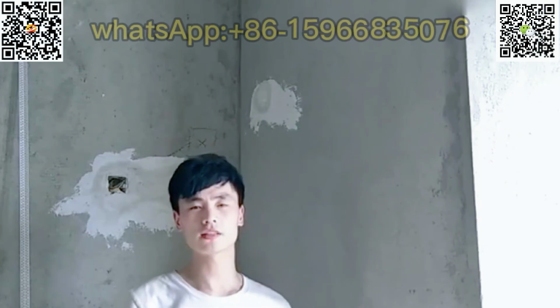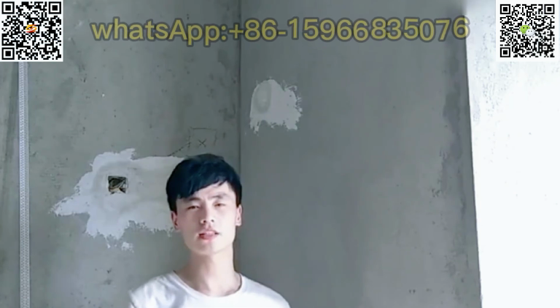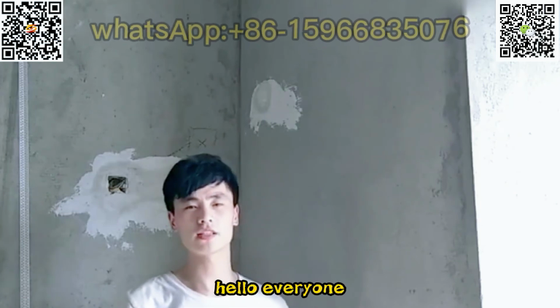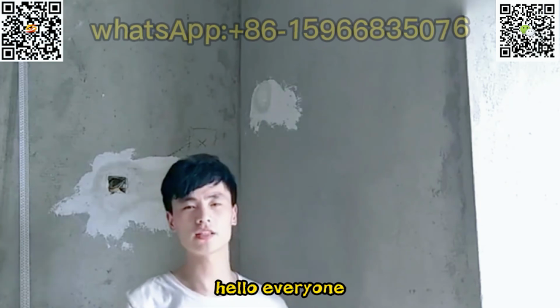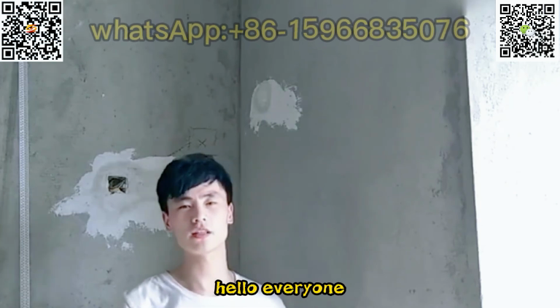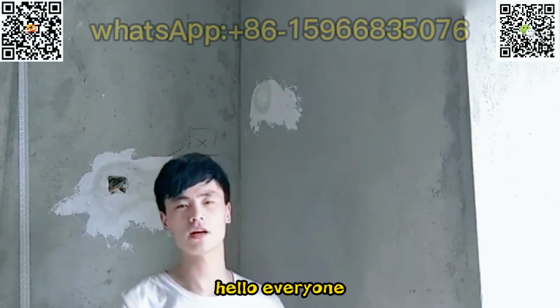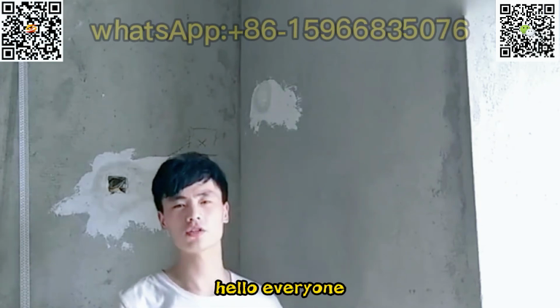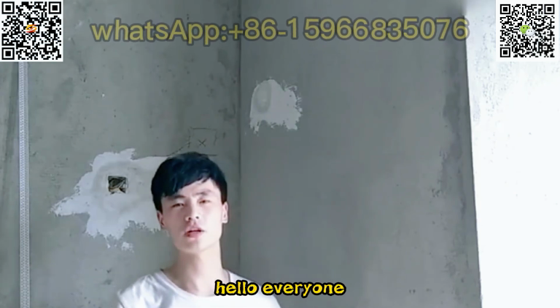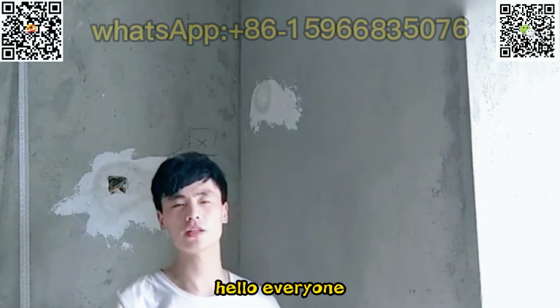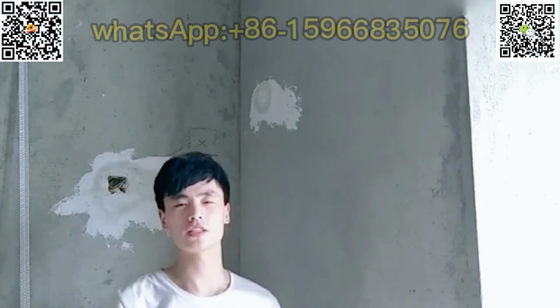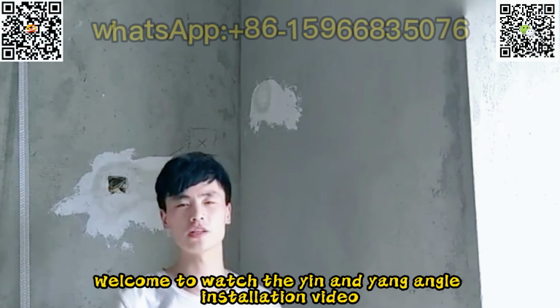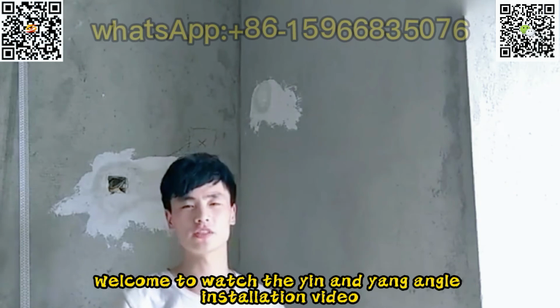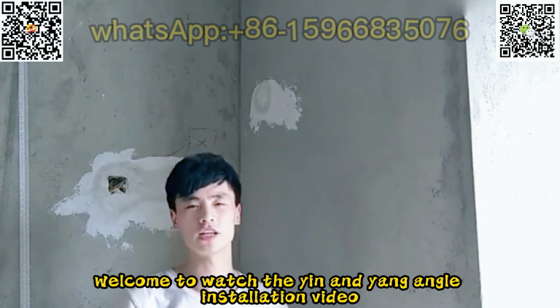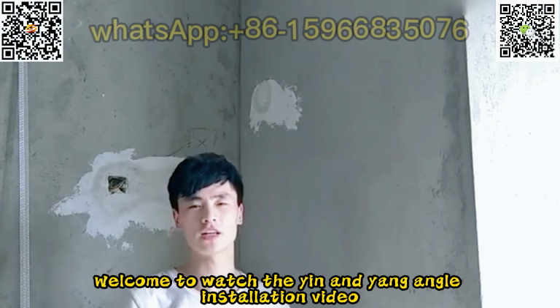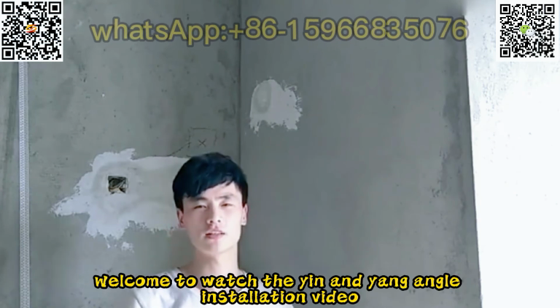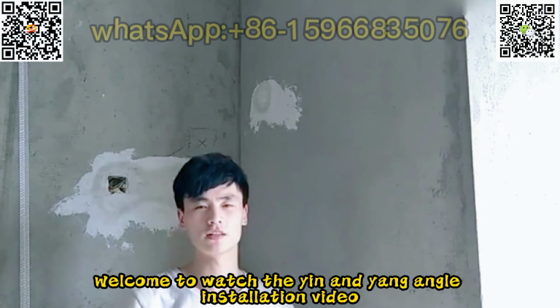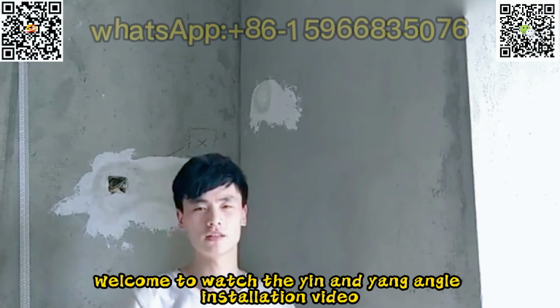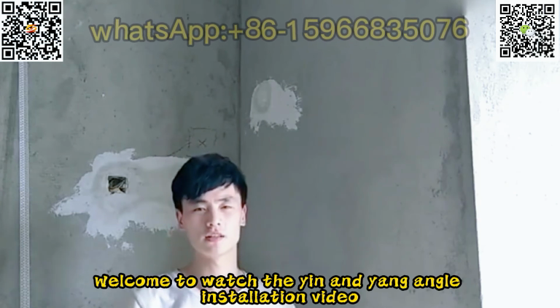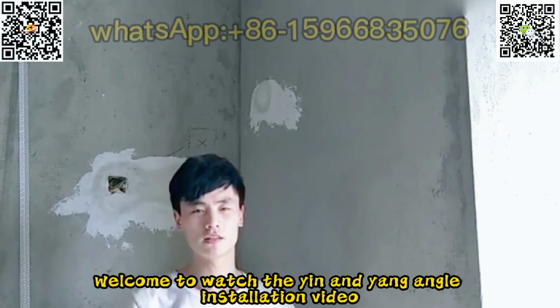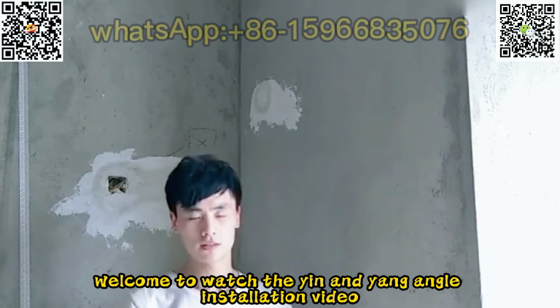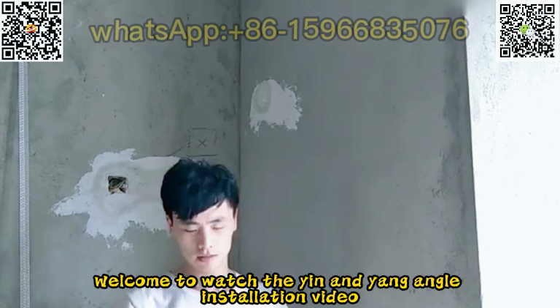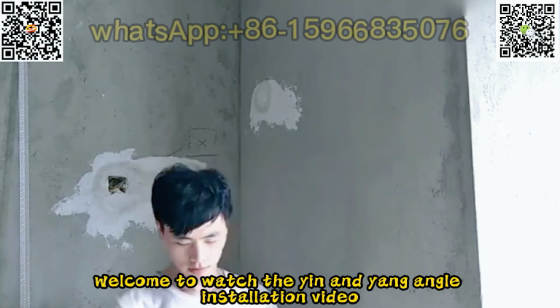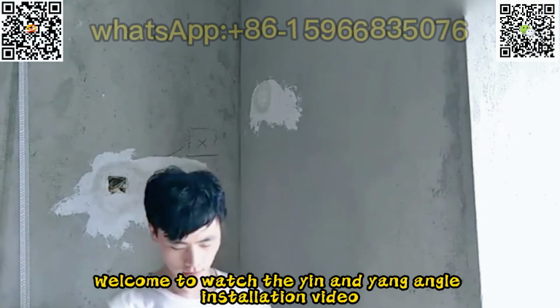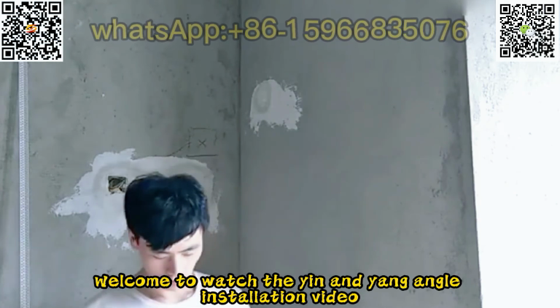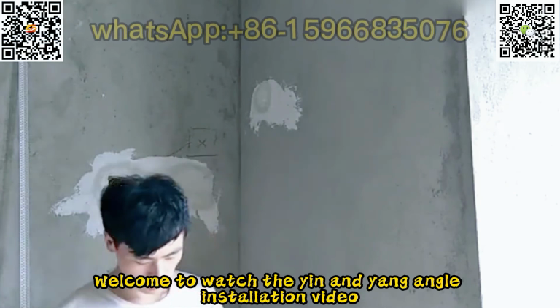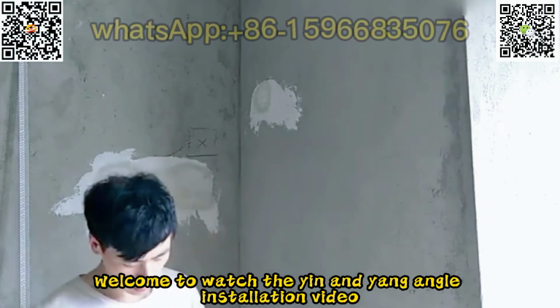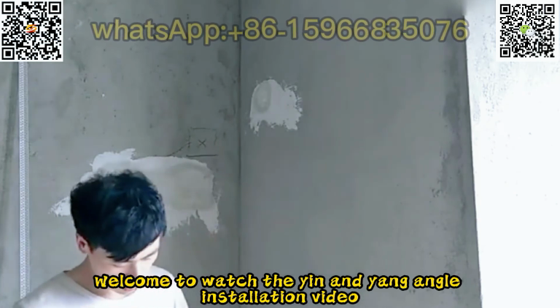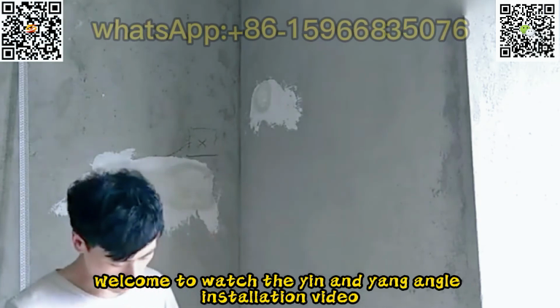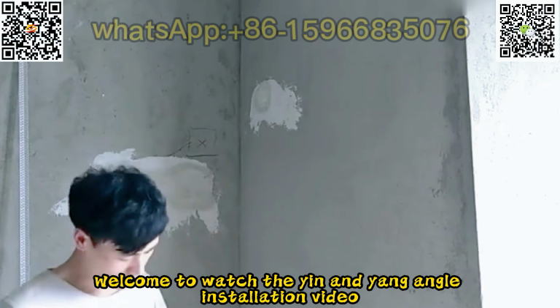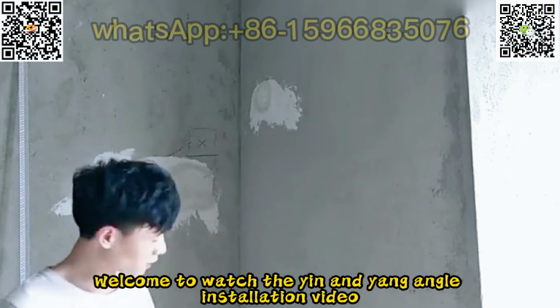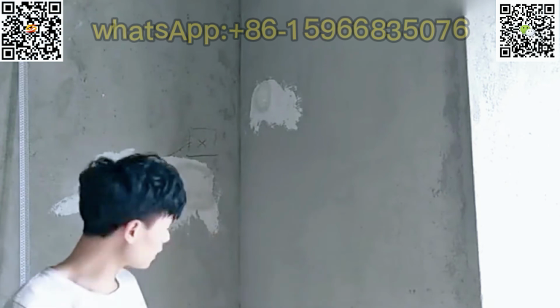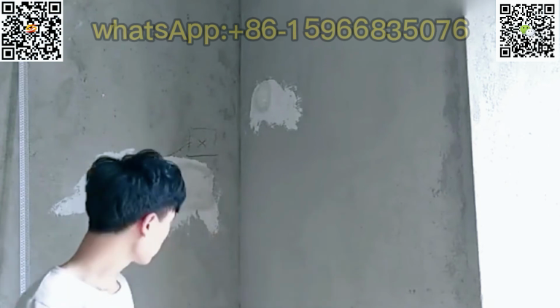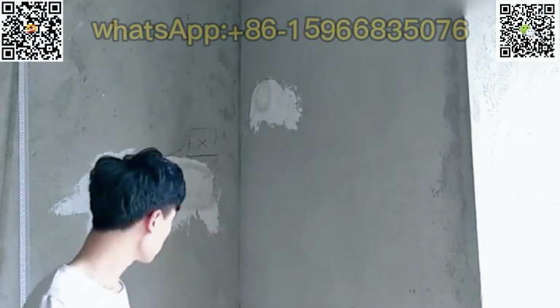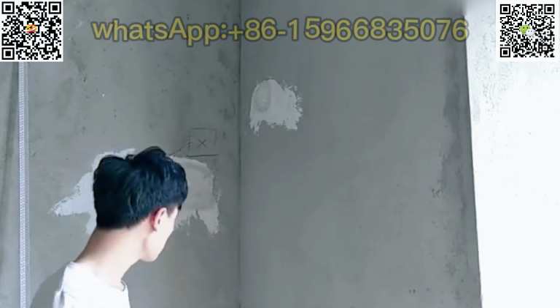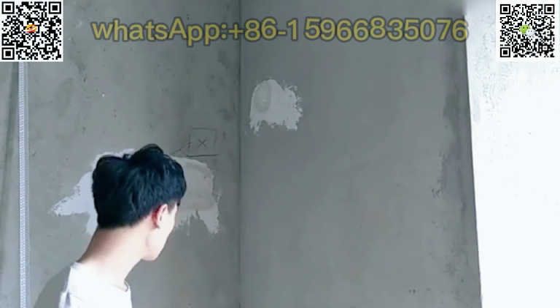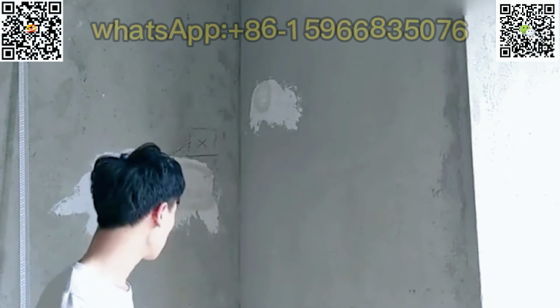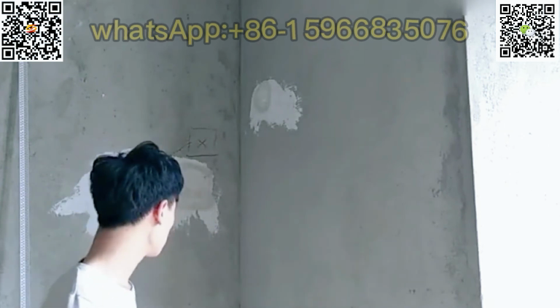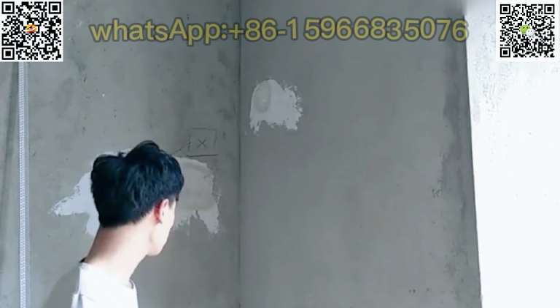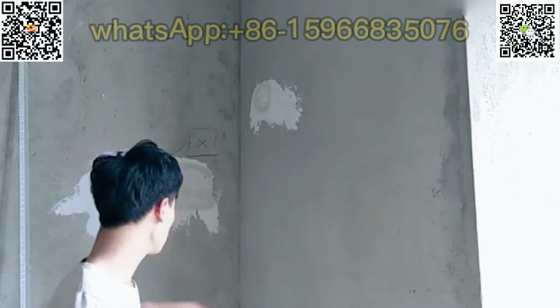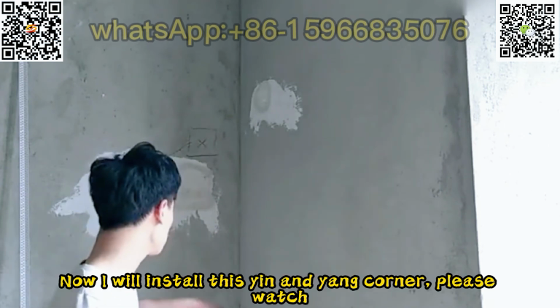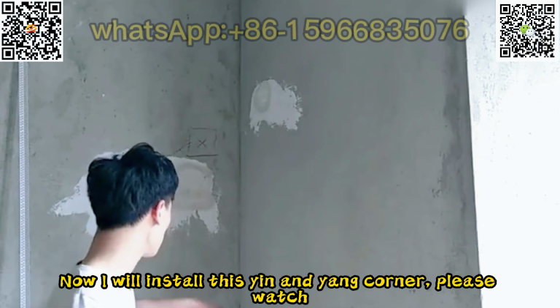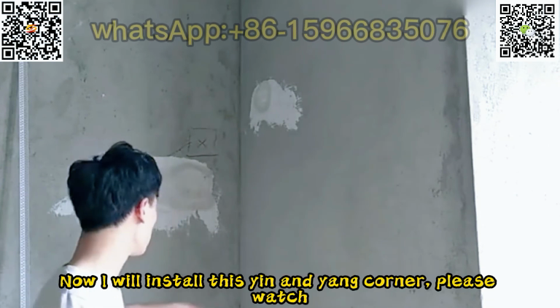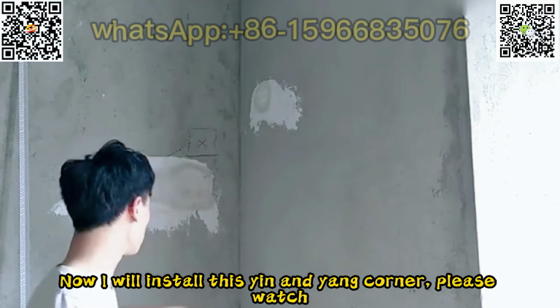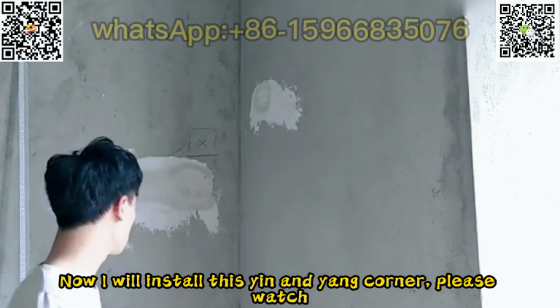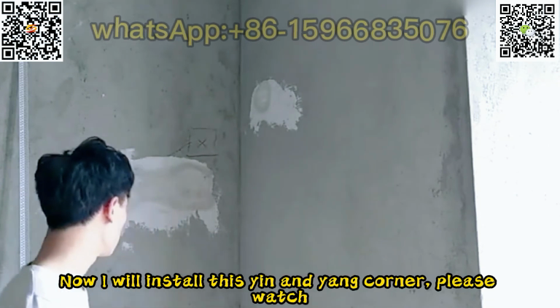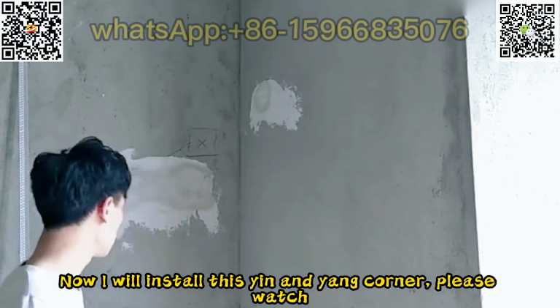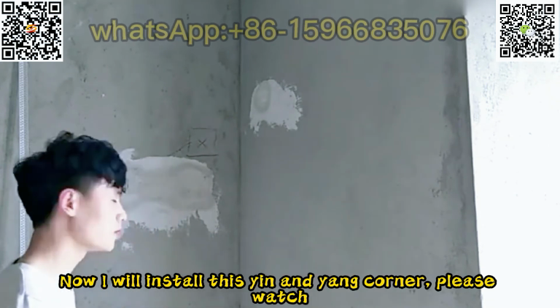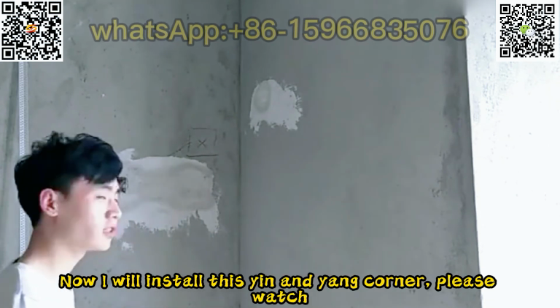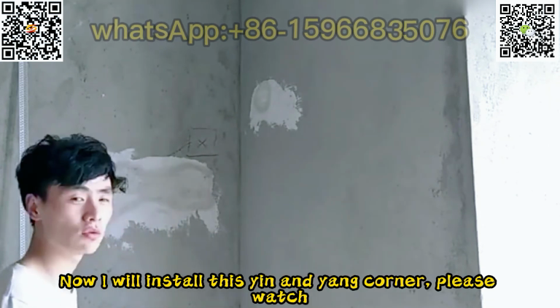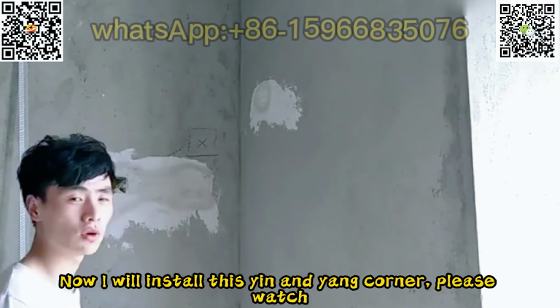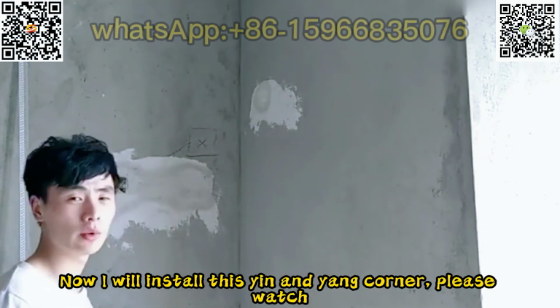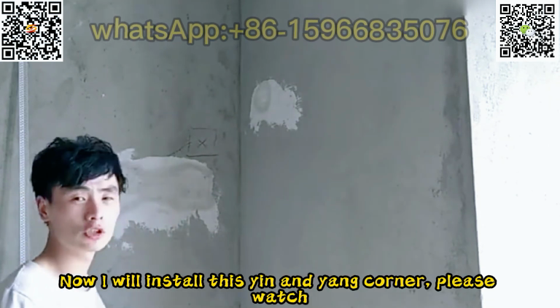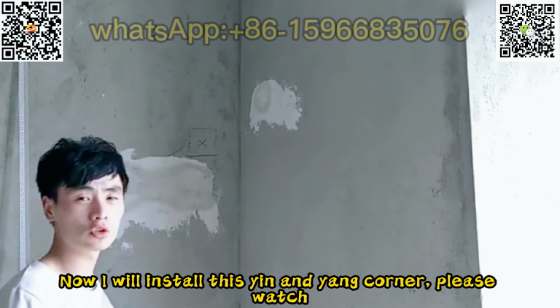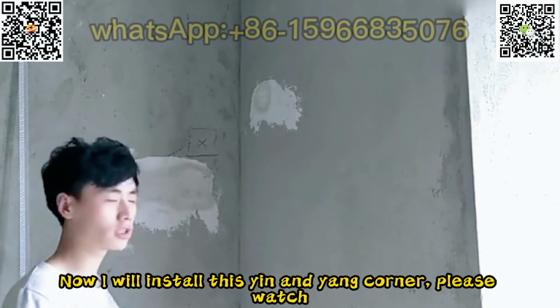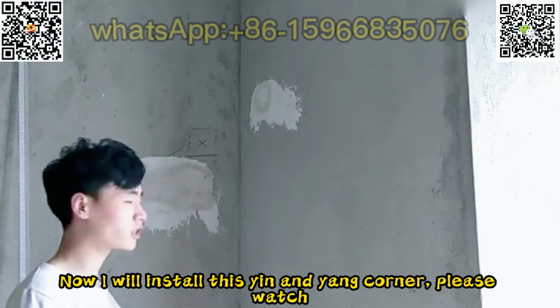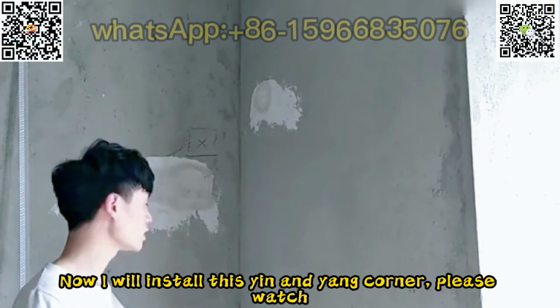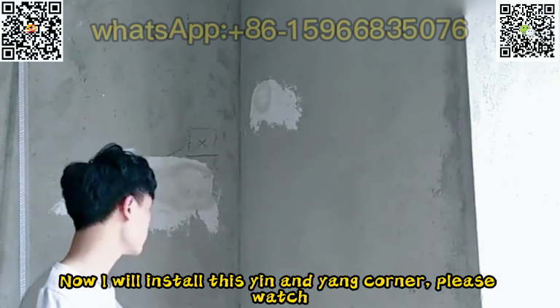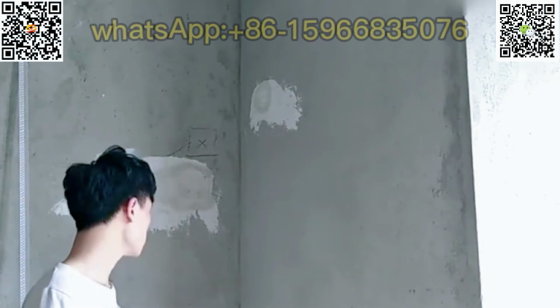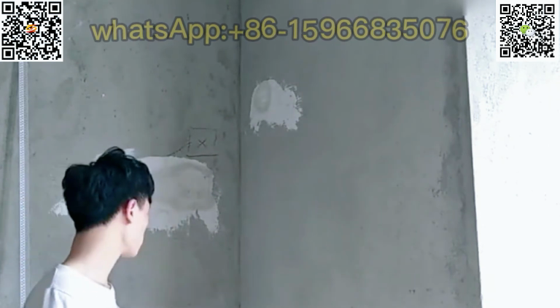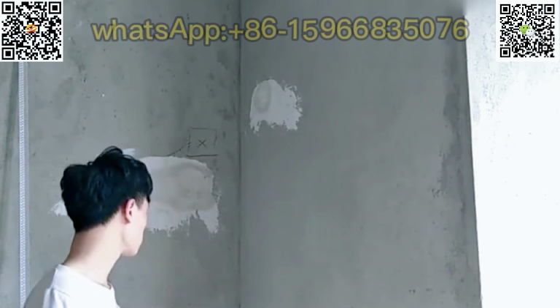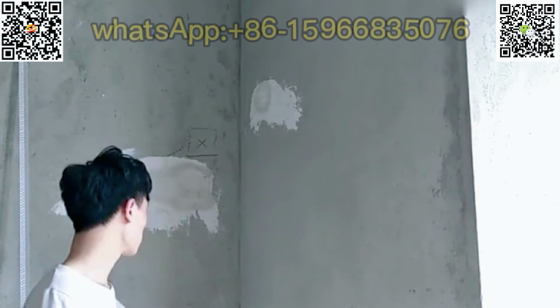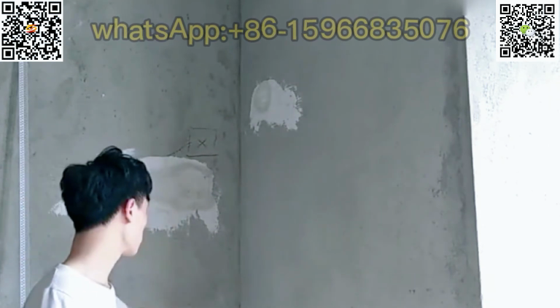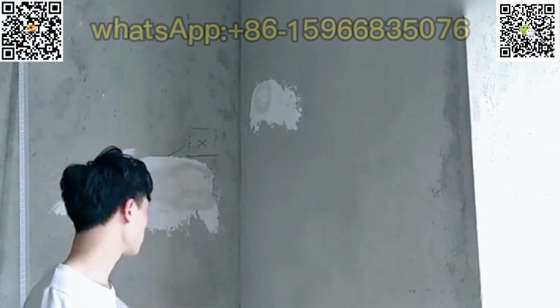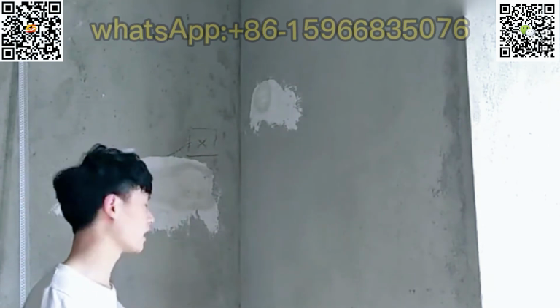Hello everyone. Welcome to watch the yin and yang angle installation video. Now I will install this yin and yang corner. Please watch.